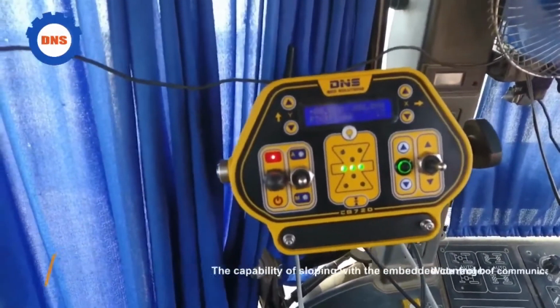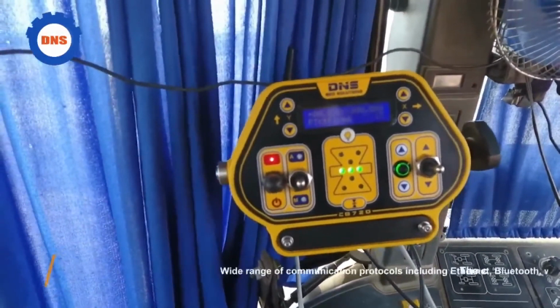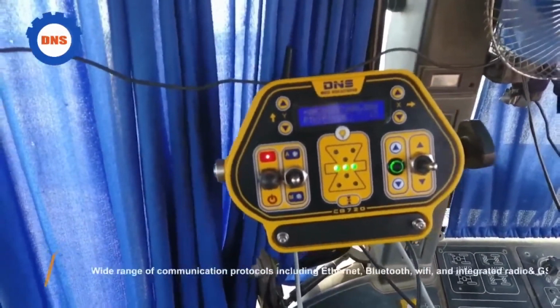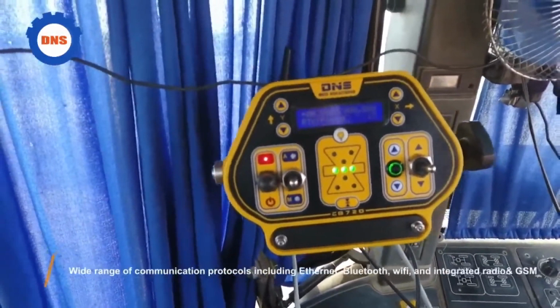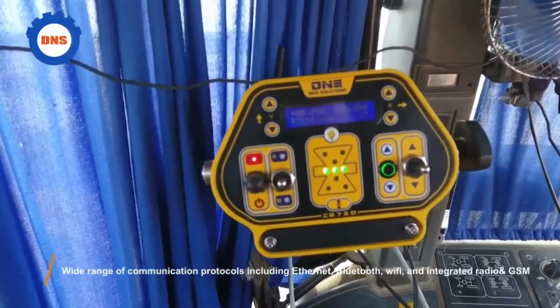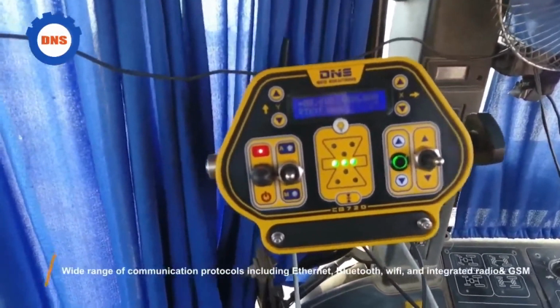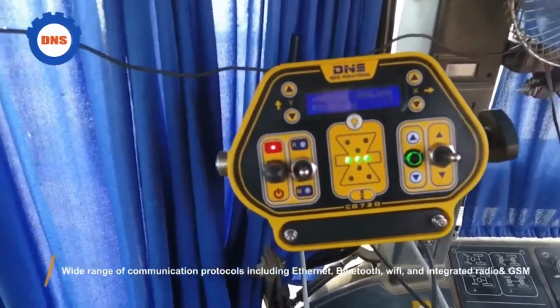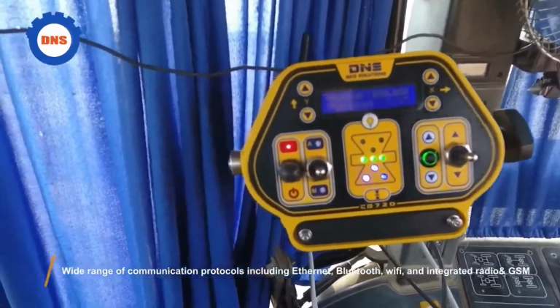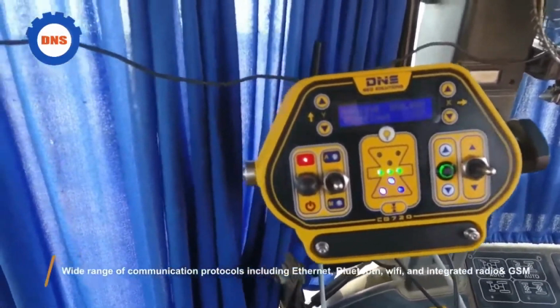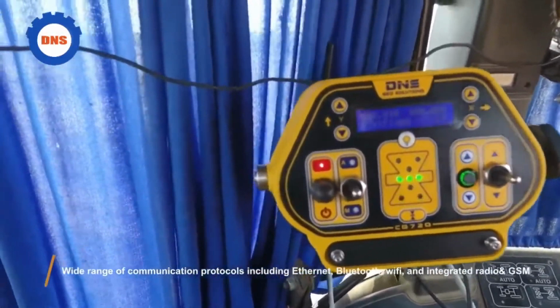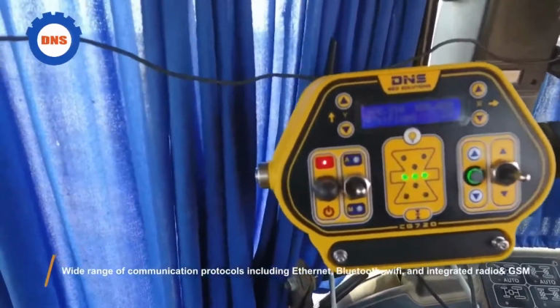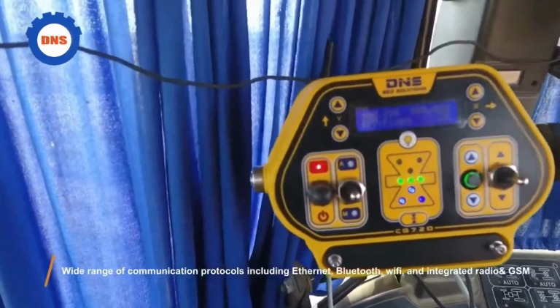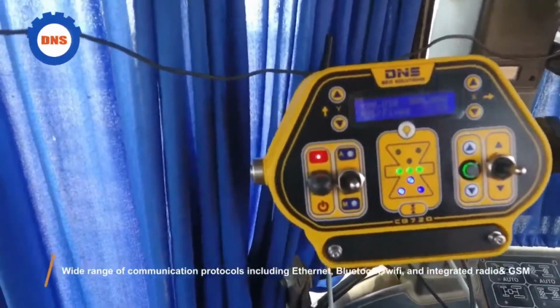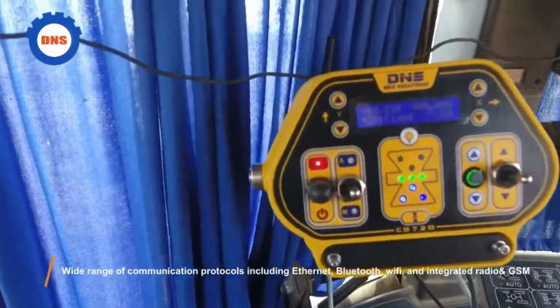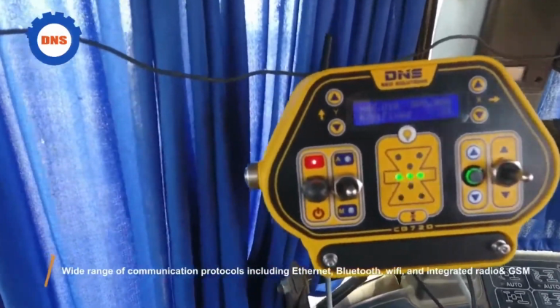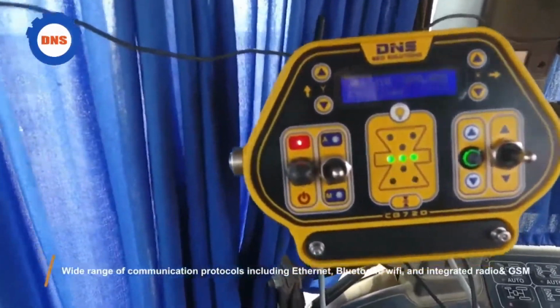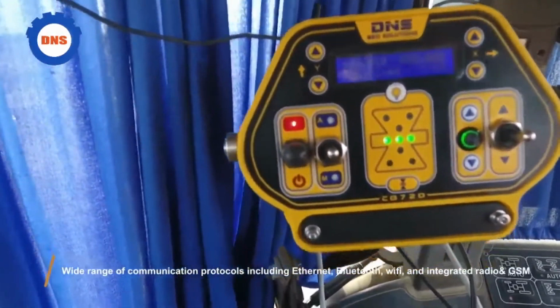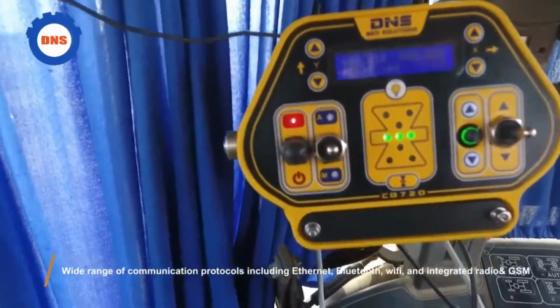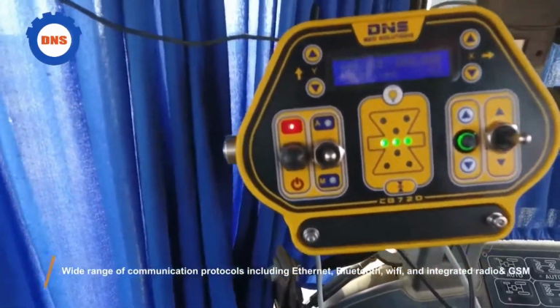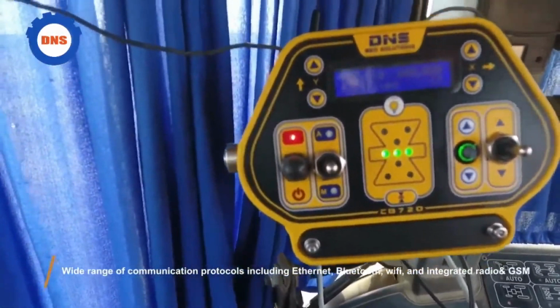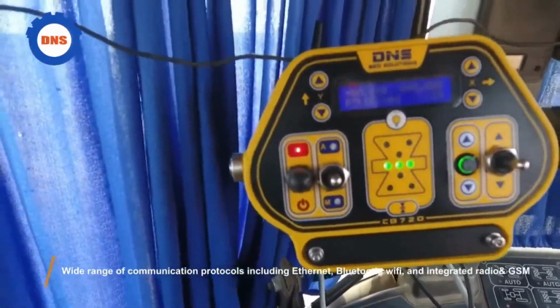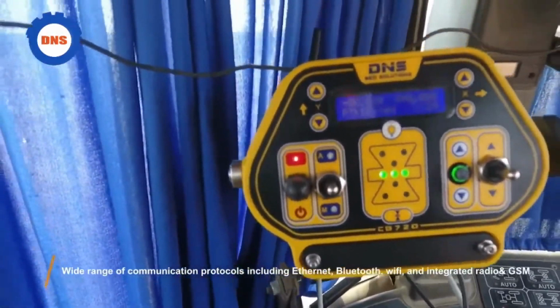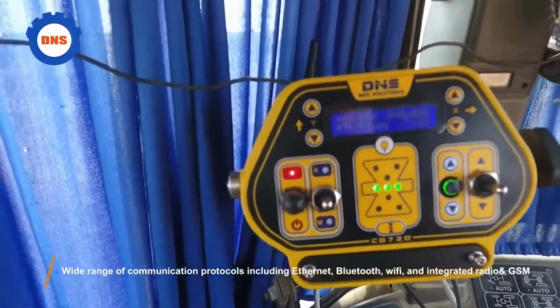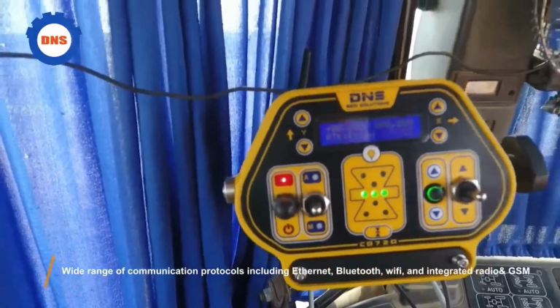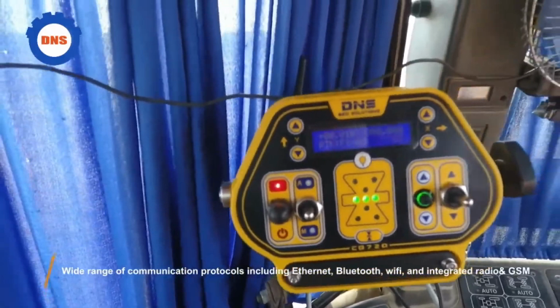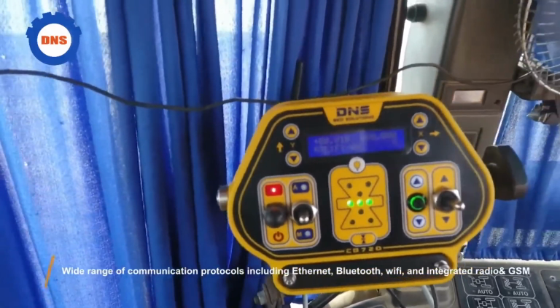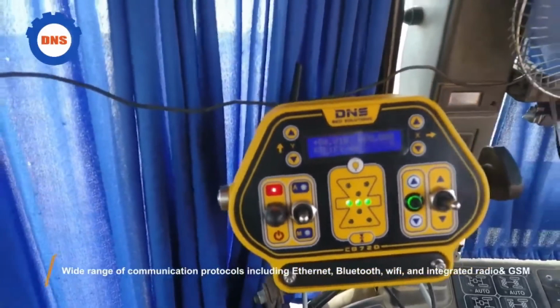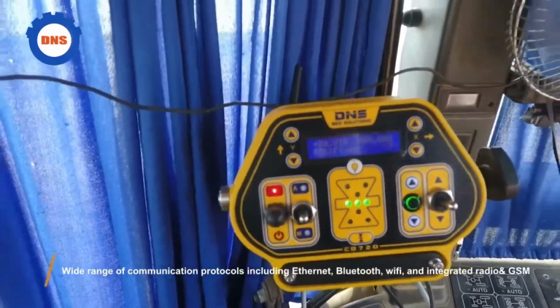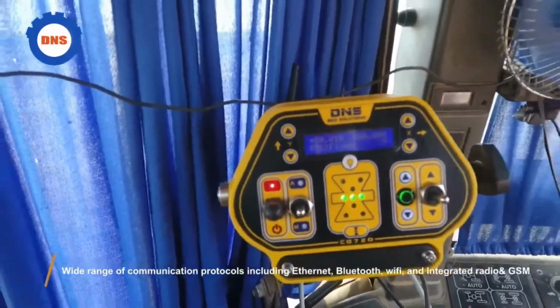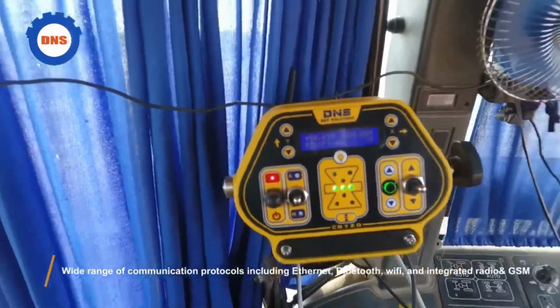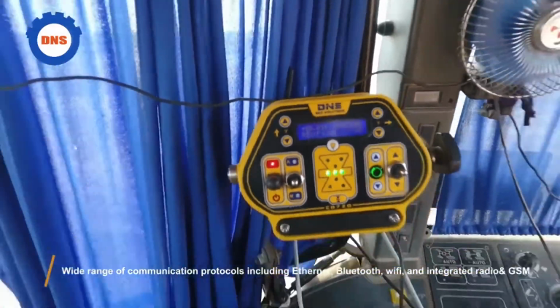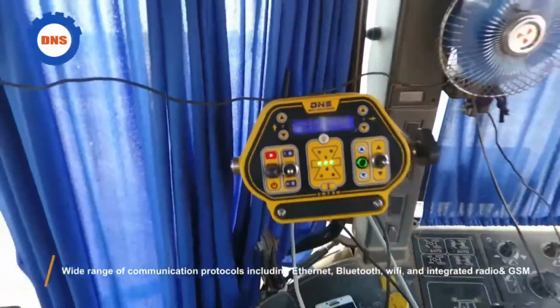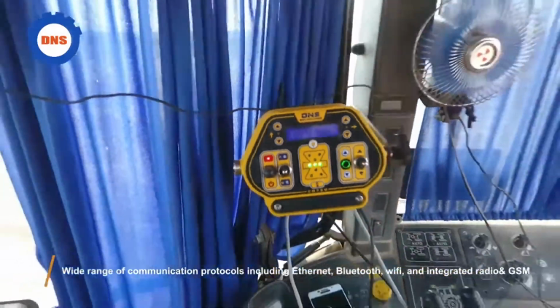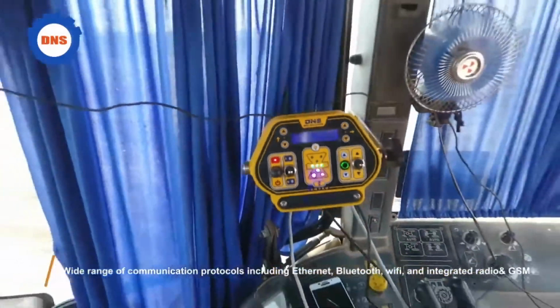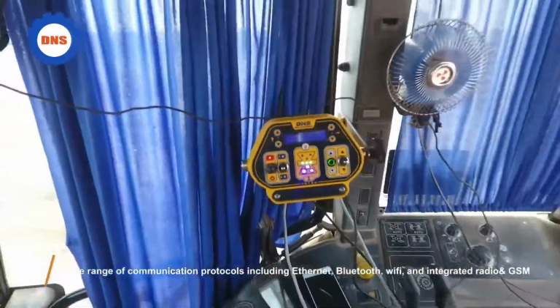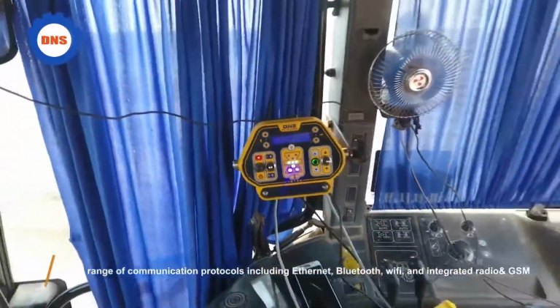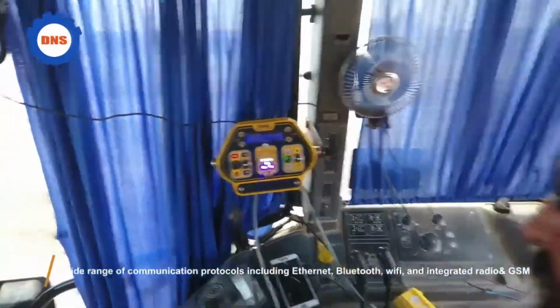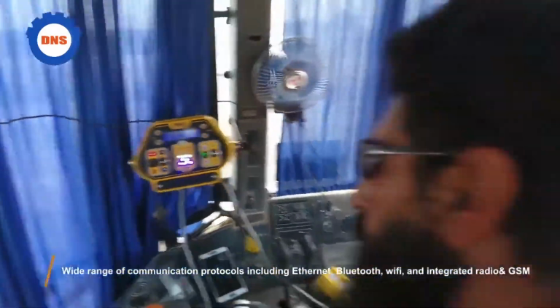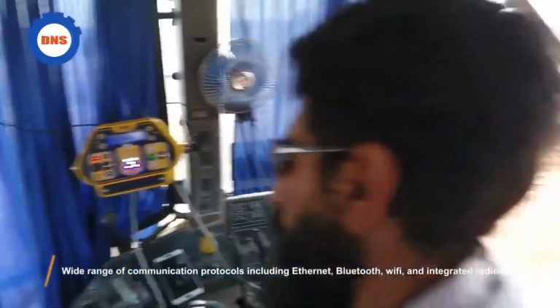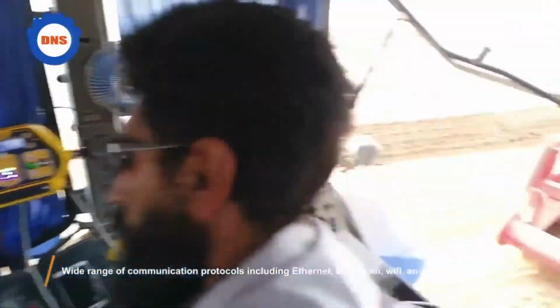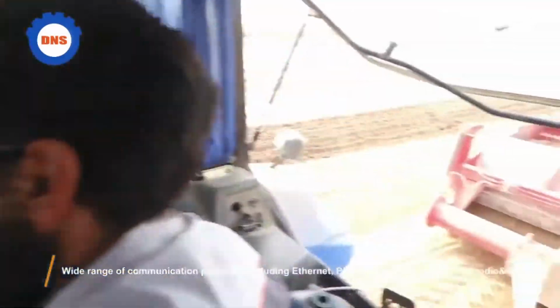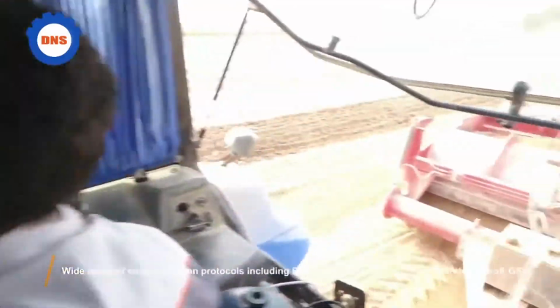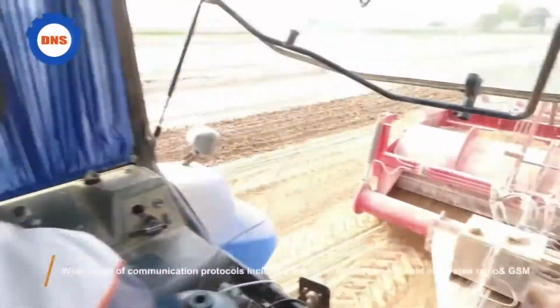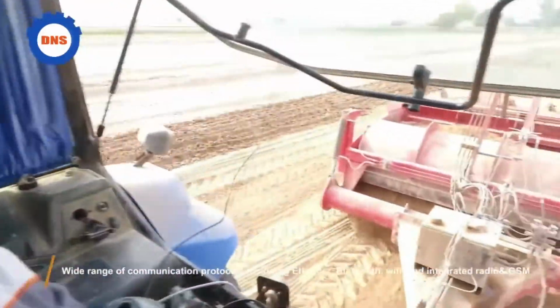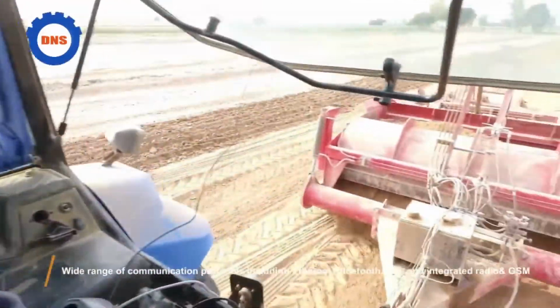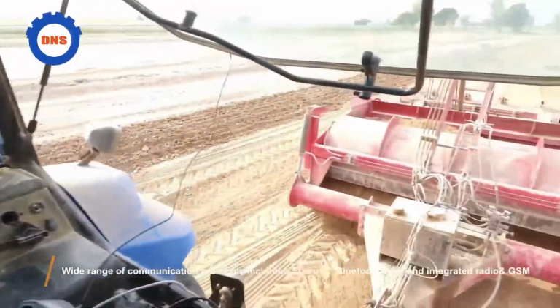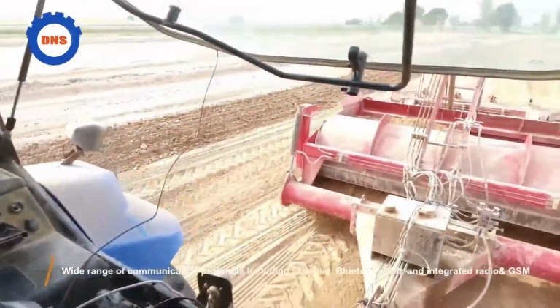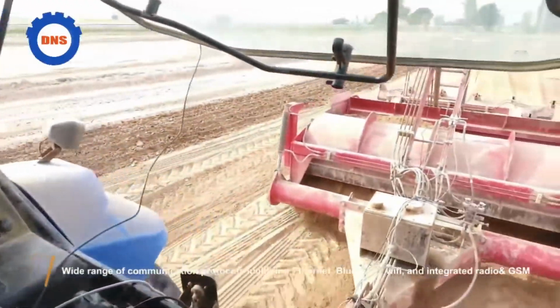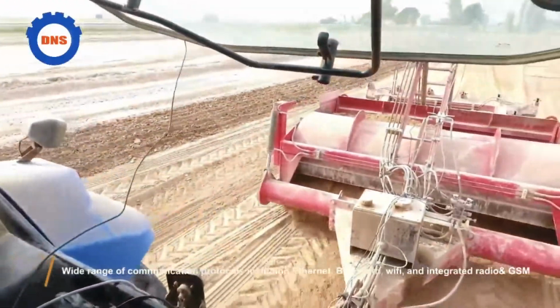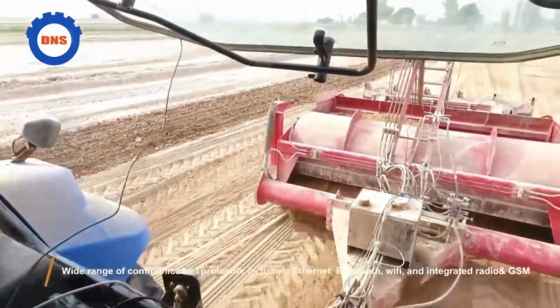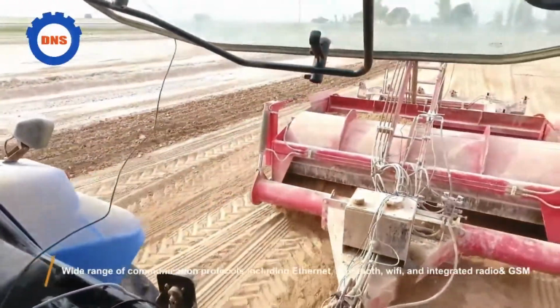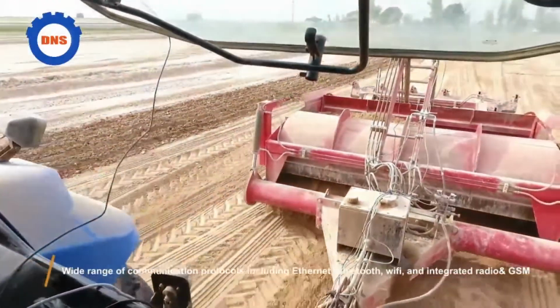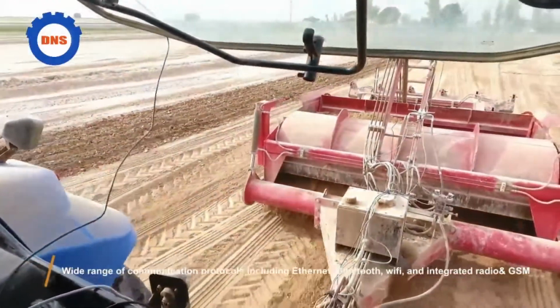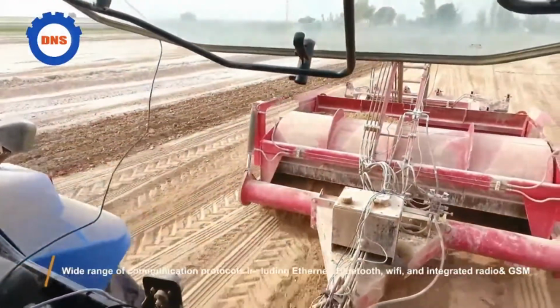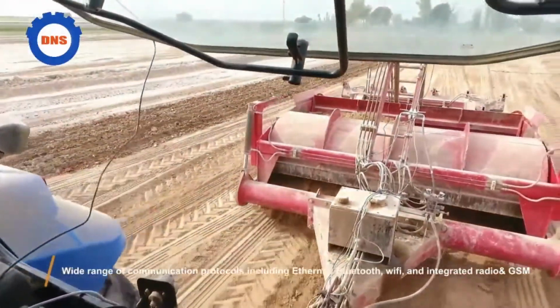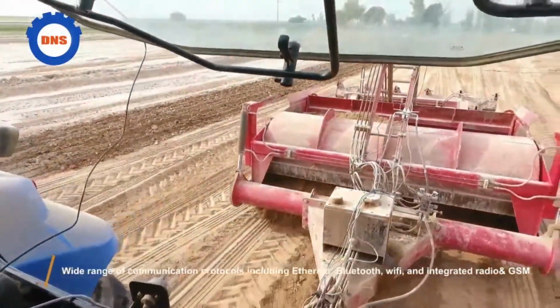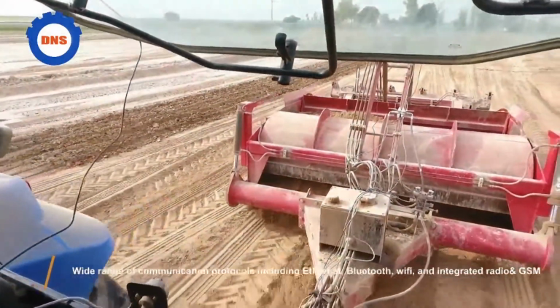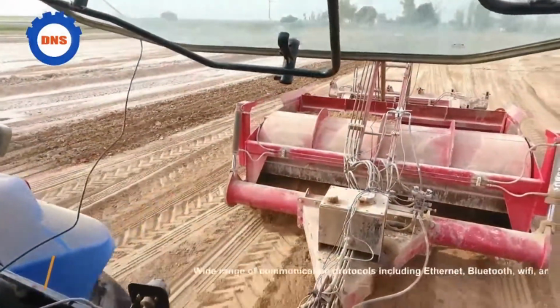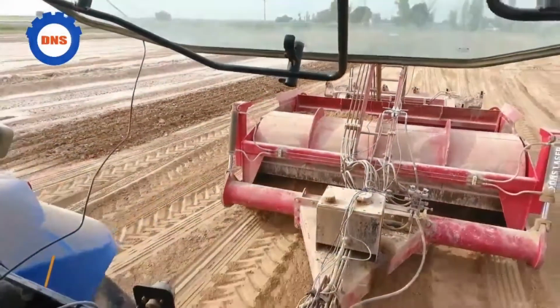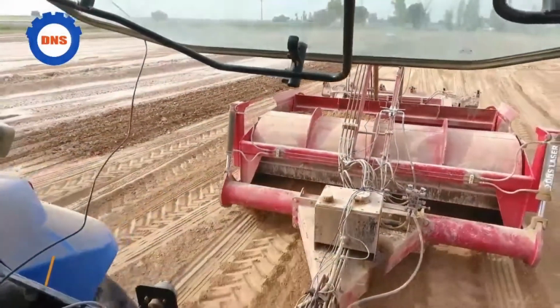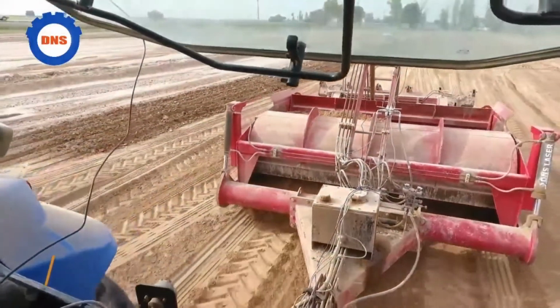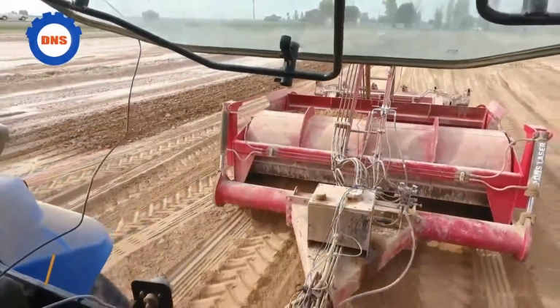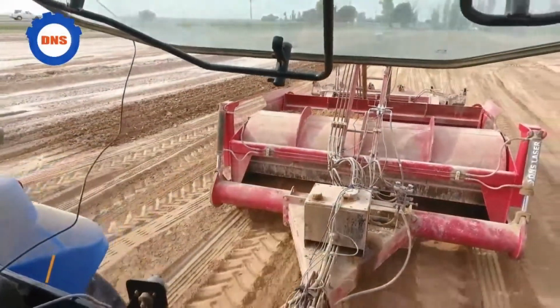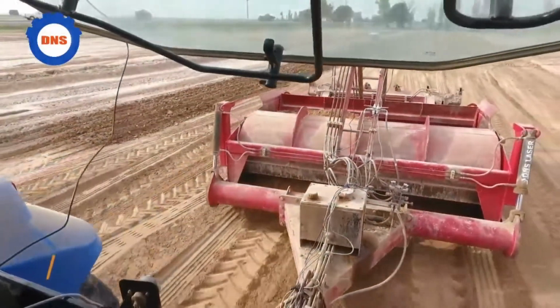Wide range of communication protocols including Ethernet, Bluetooth, Wi-Fi, and integrated radio and GSM.